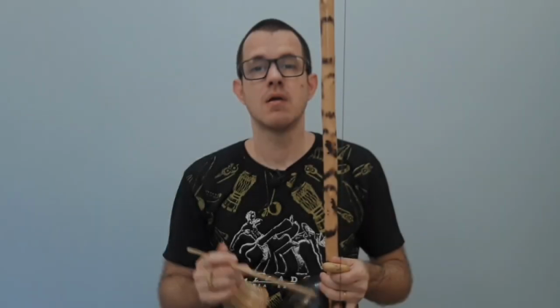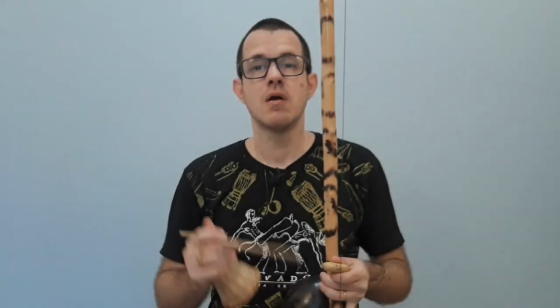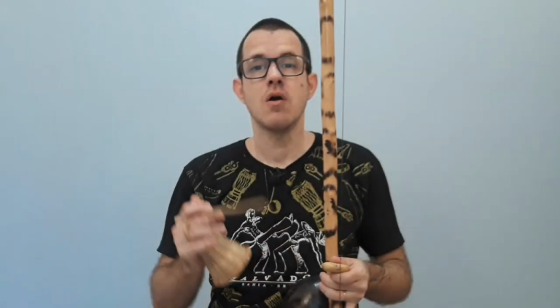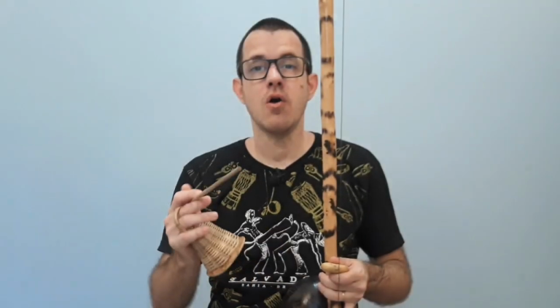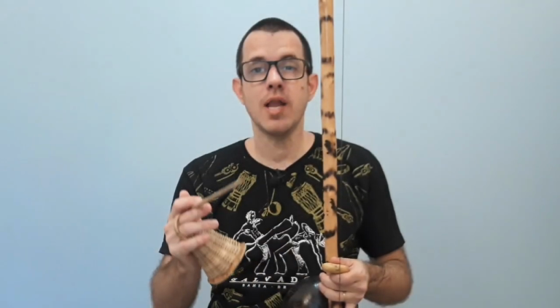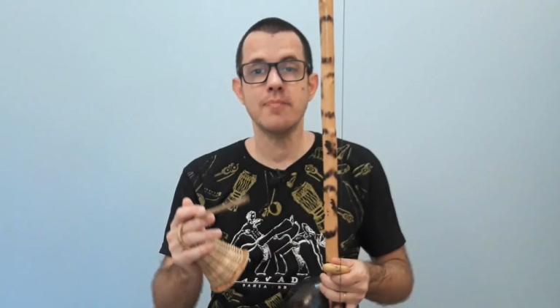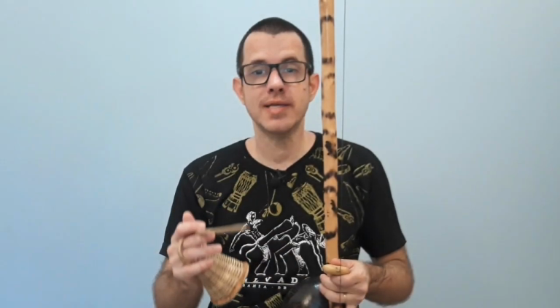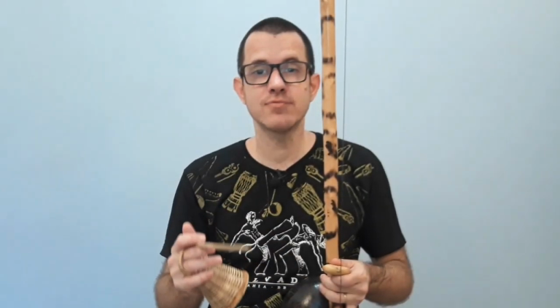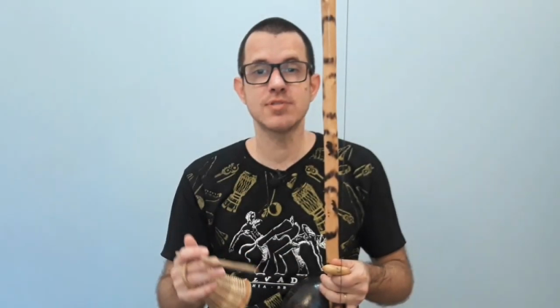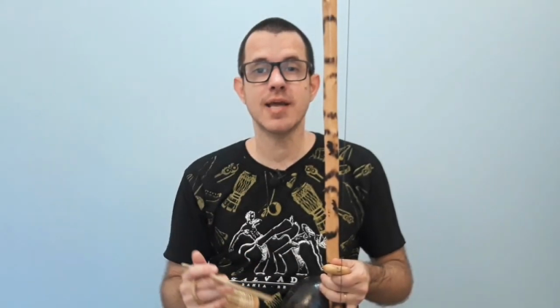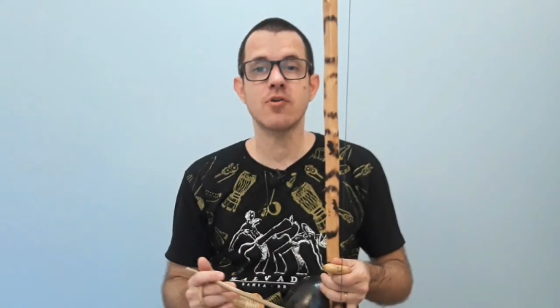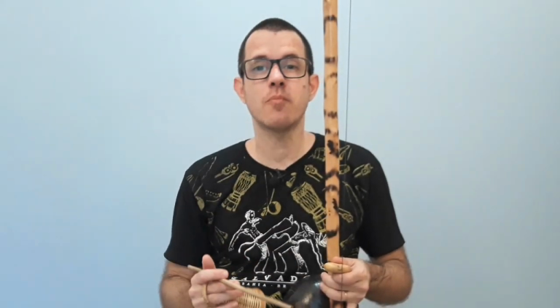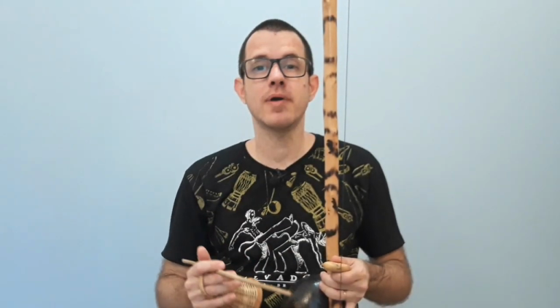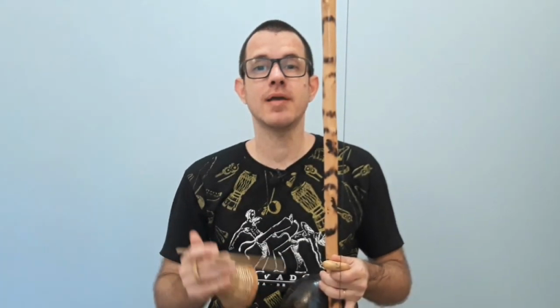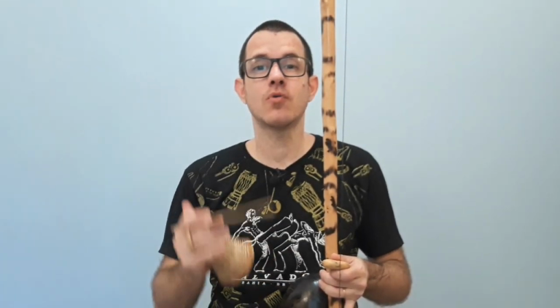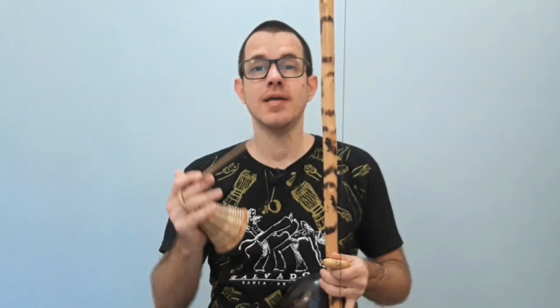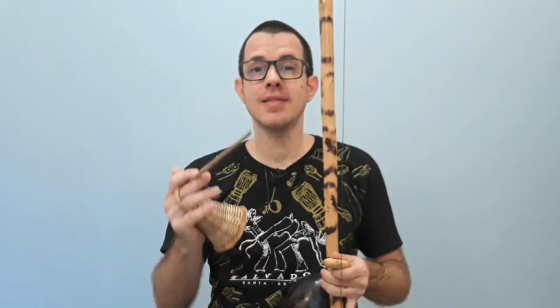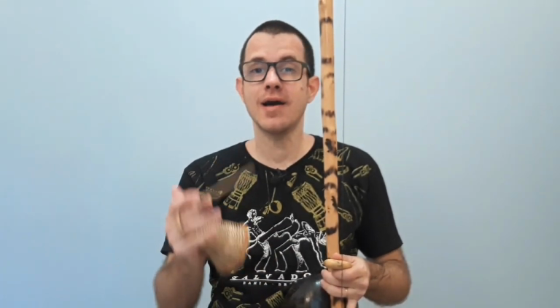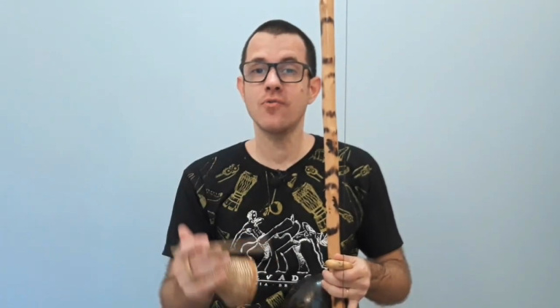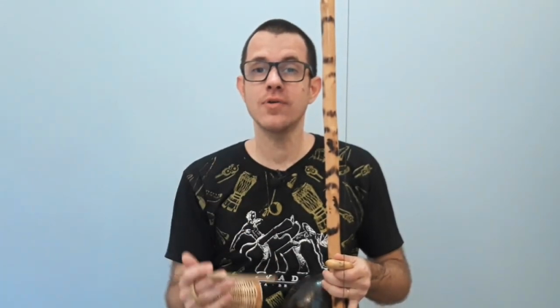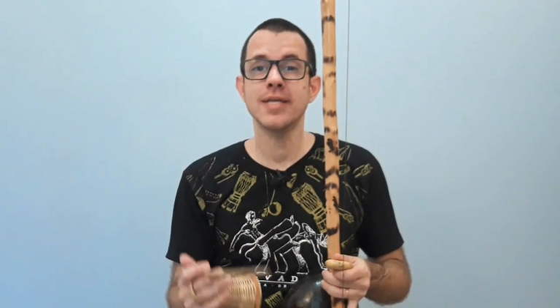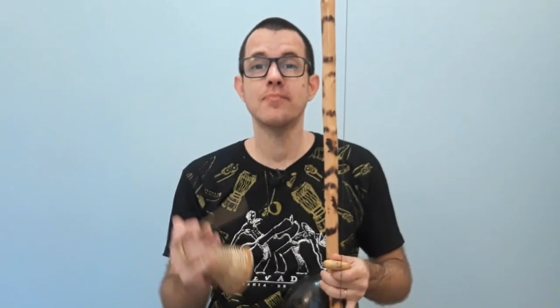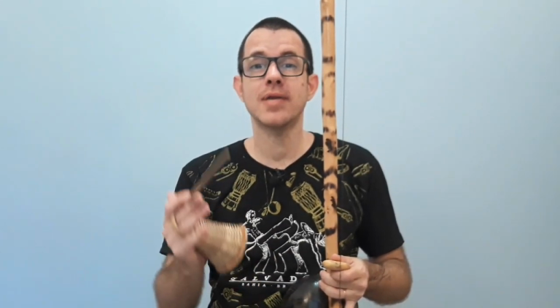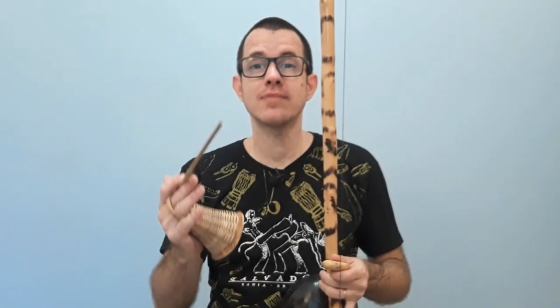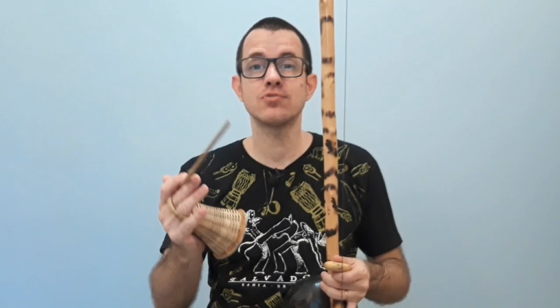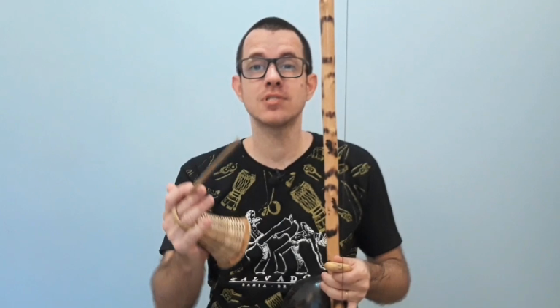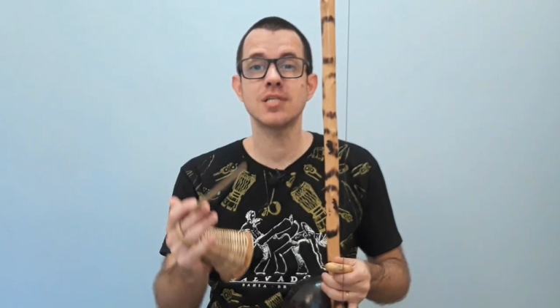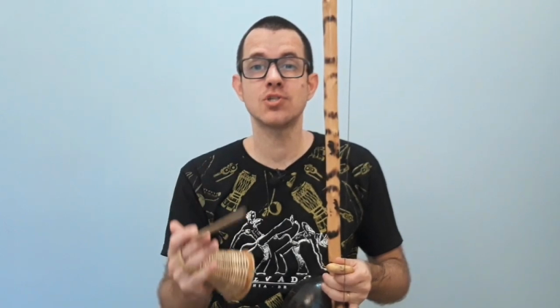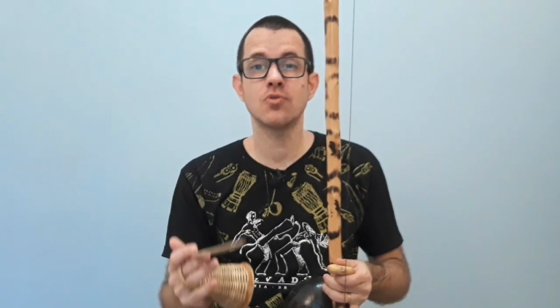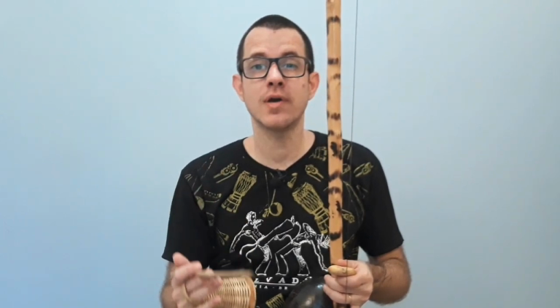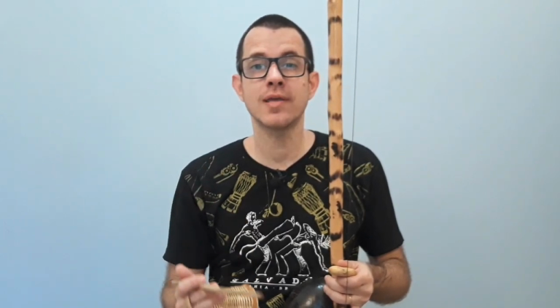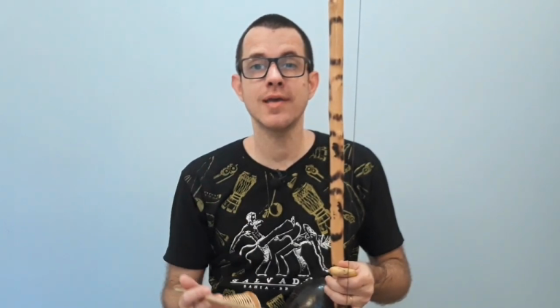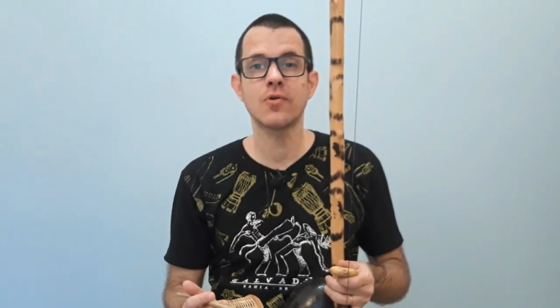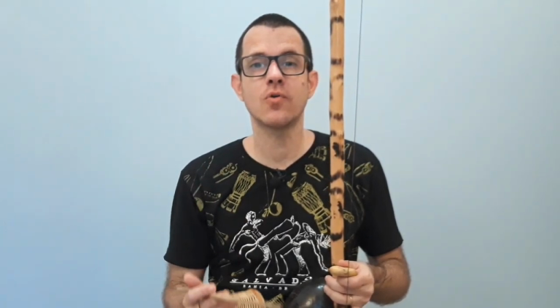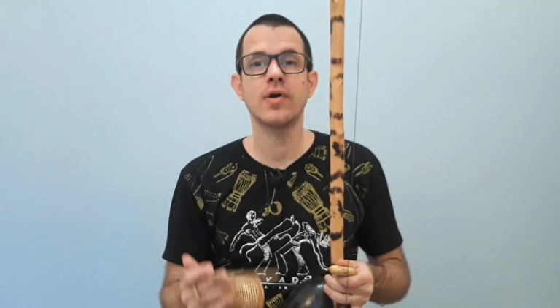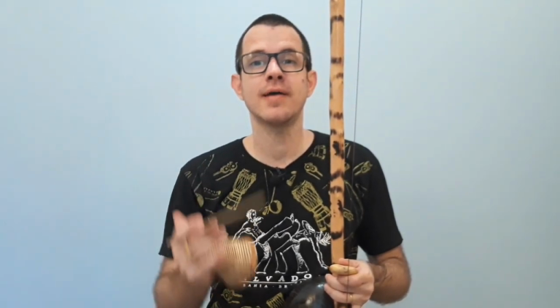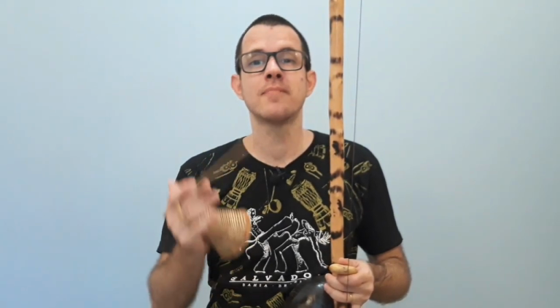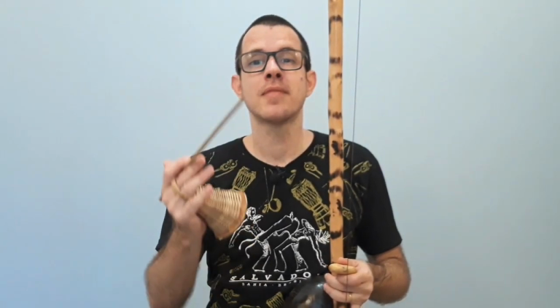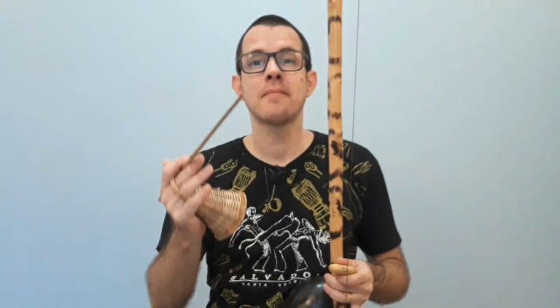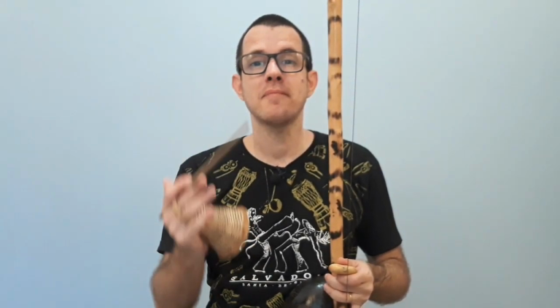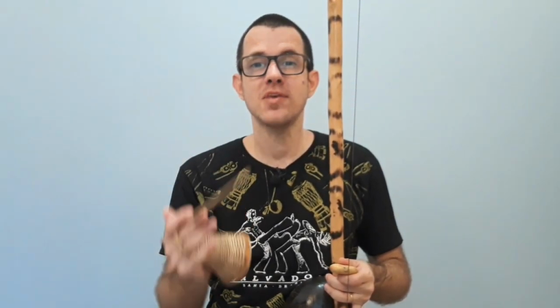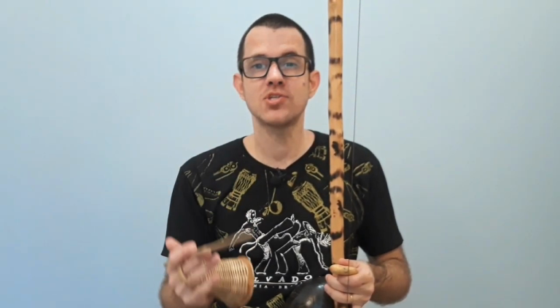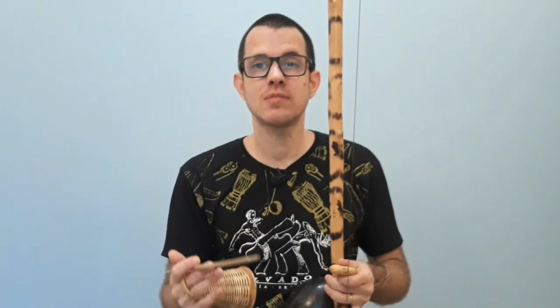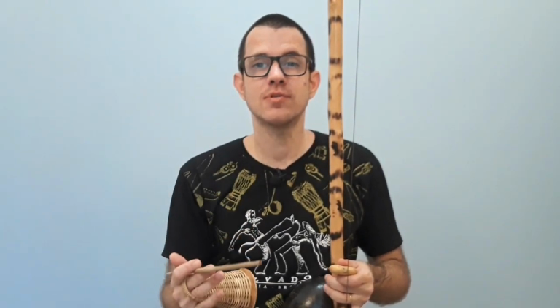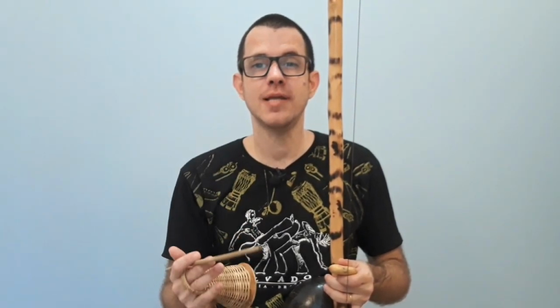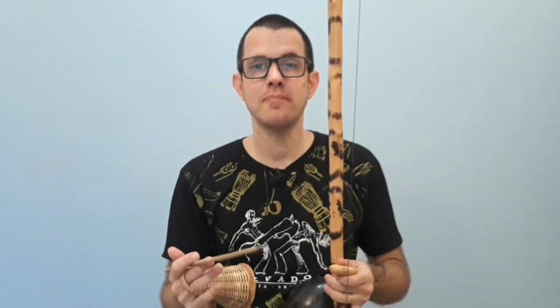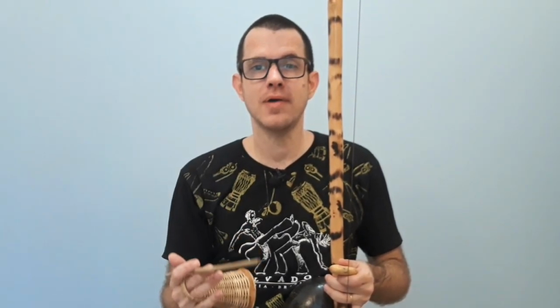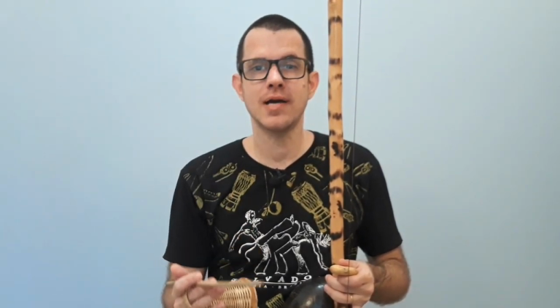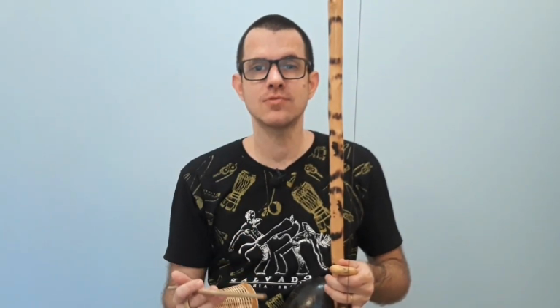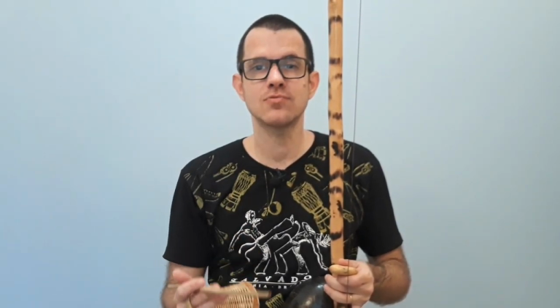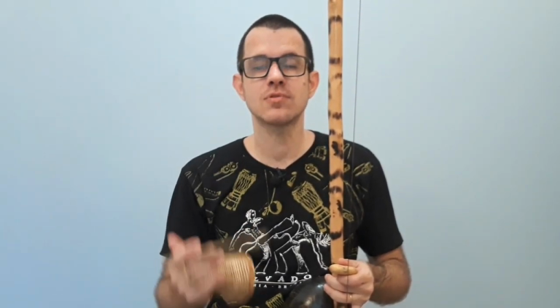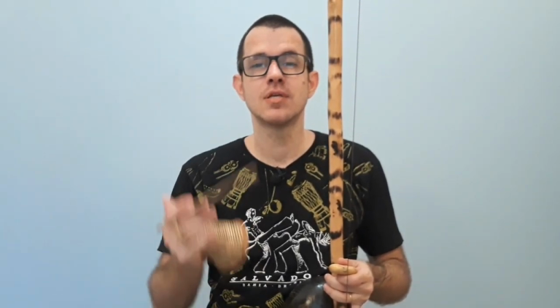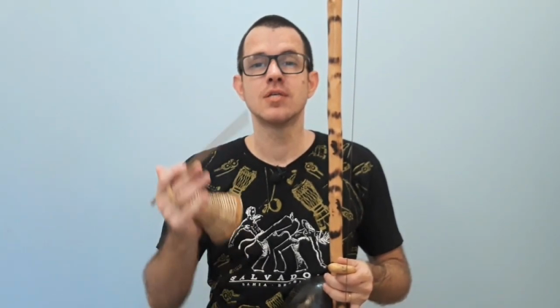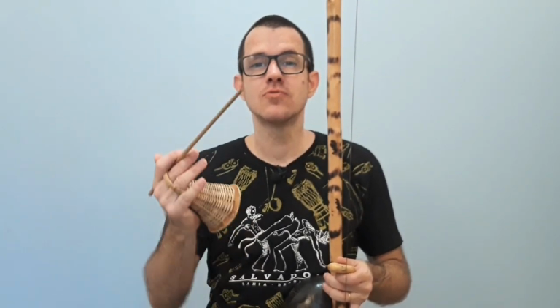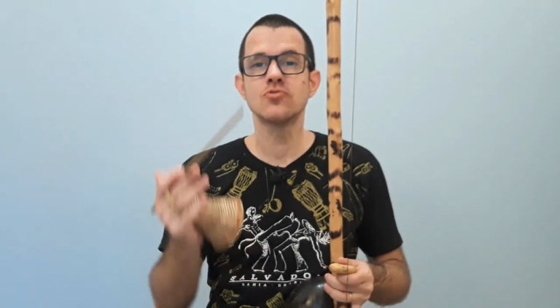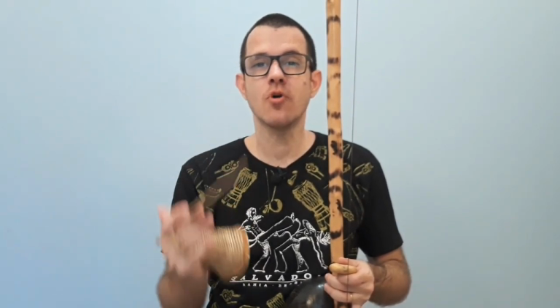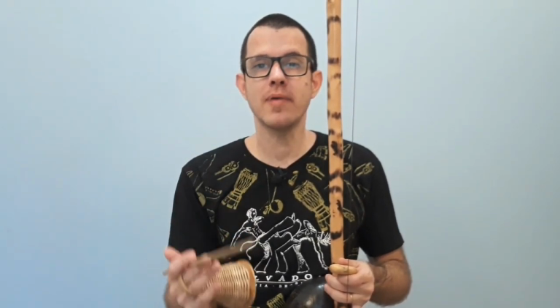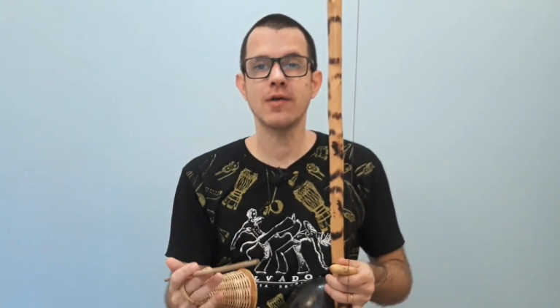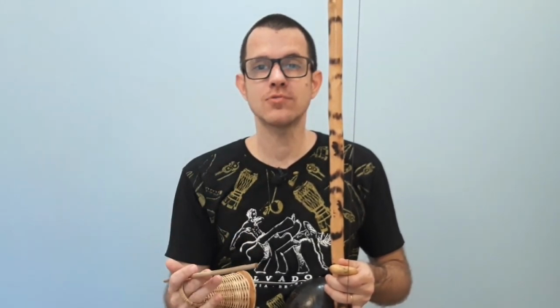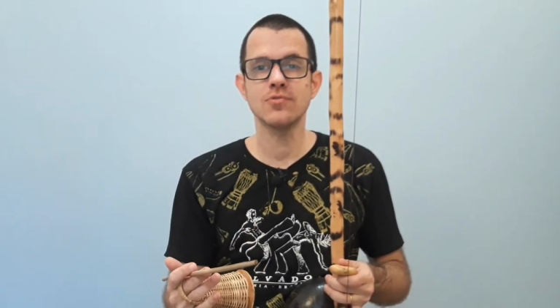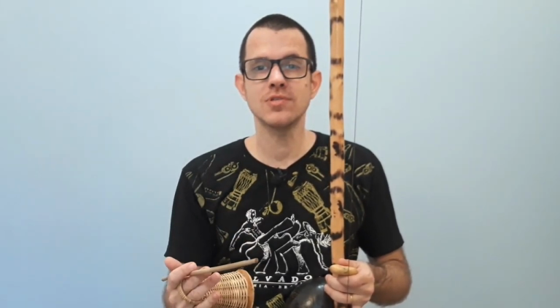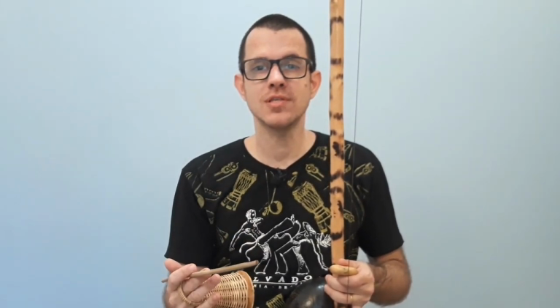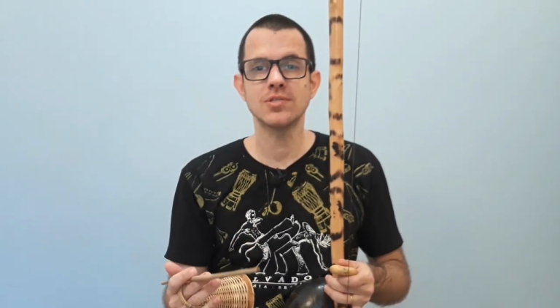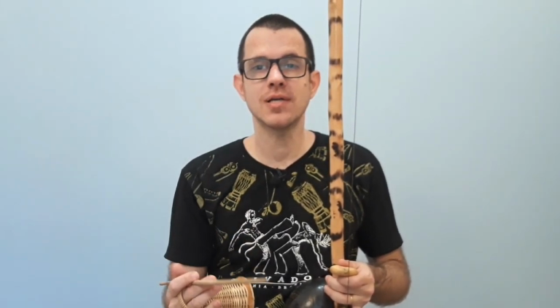Hello to you who is watching the channel and for you who is here now, I am André Passos, I am a percussionist.